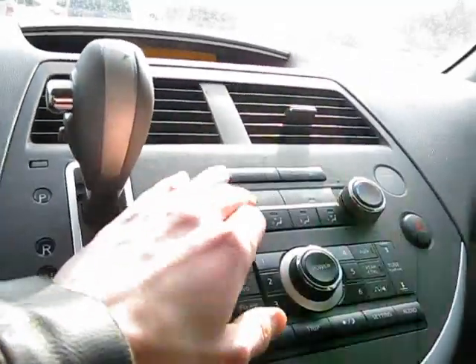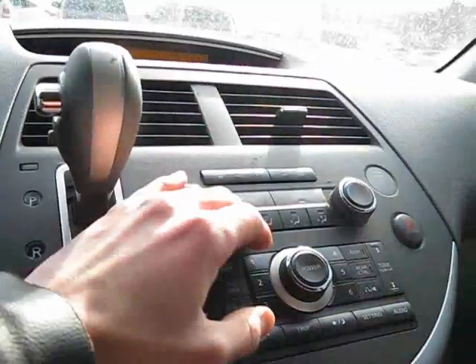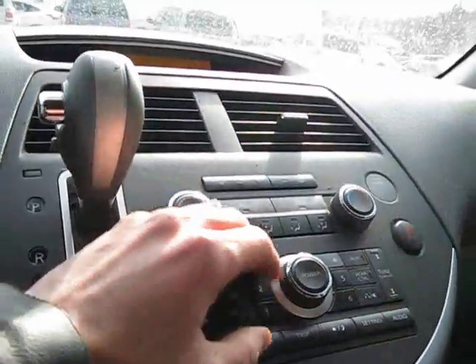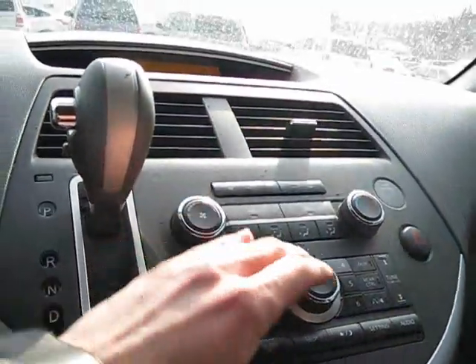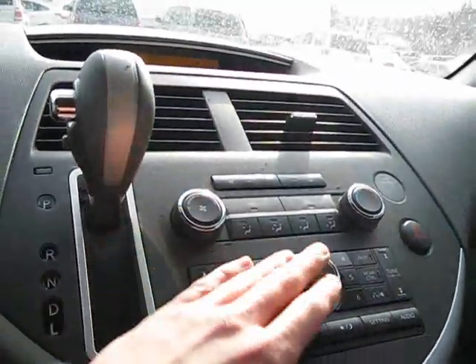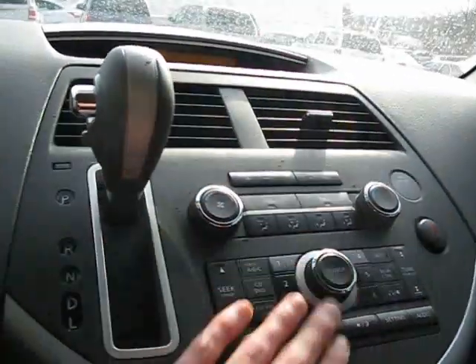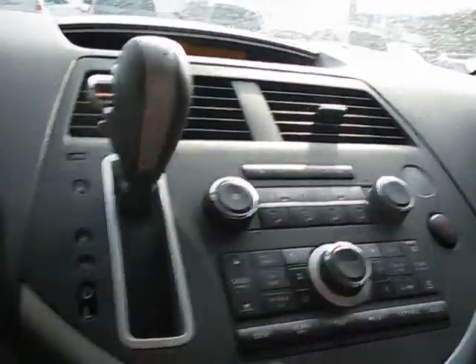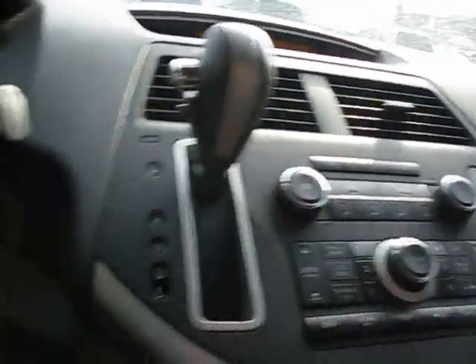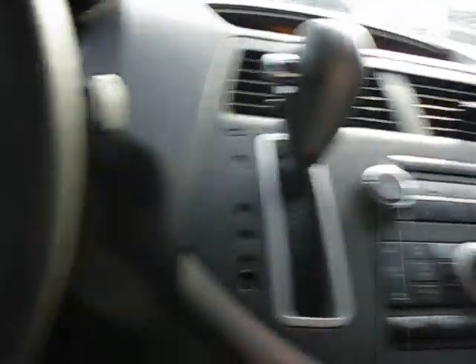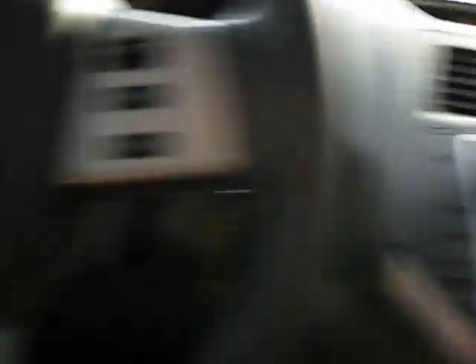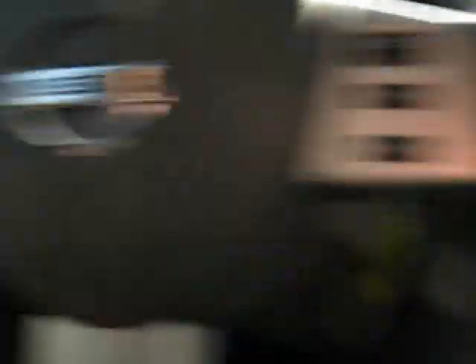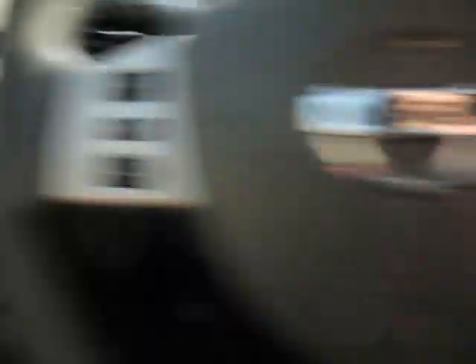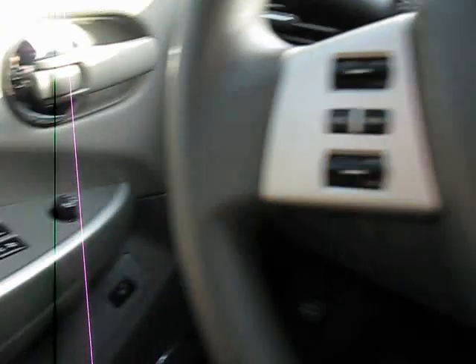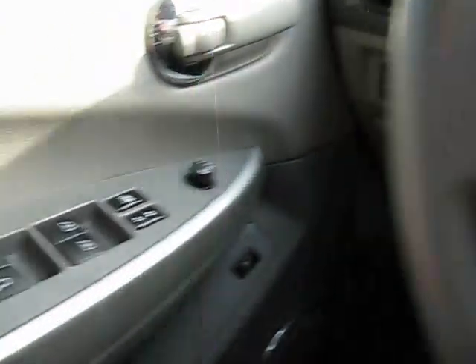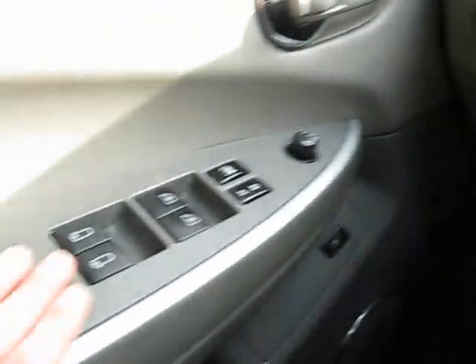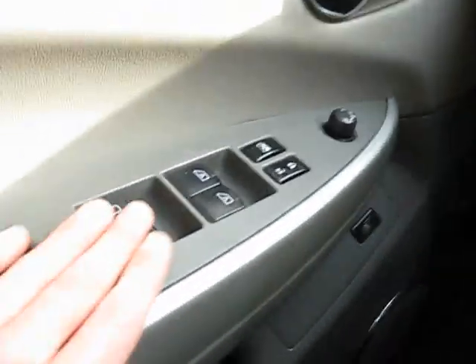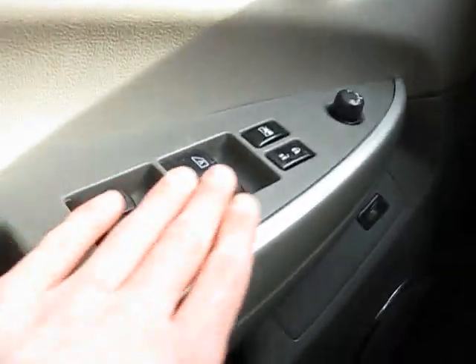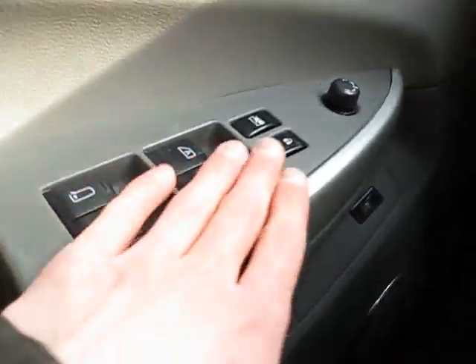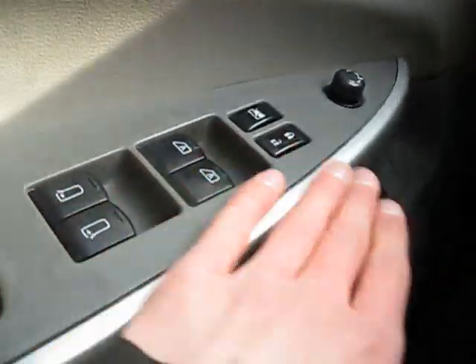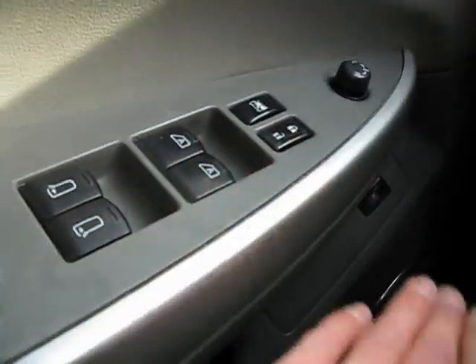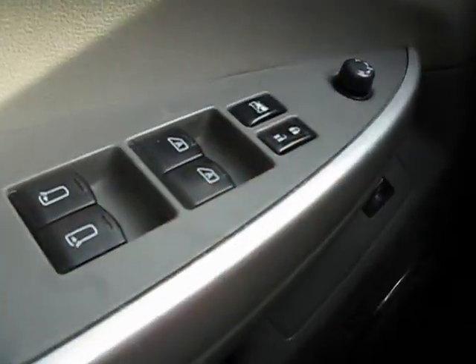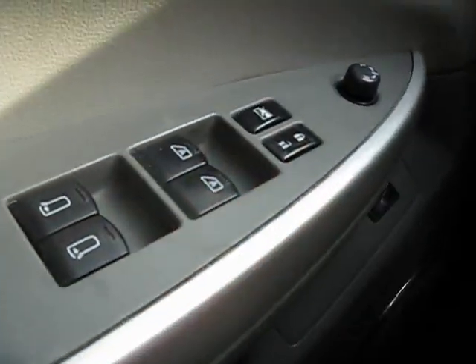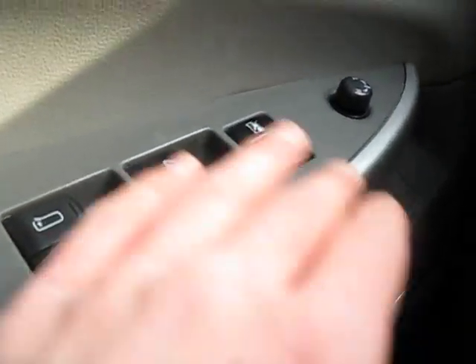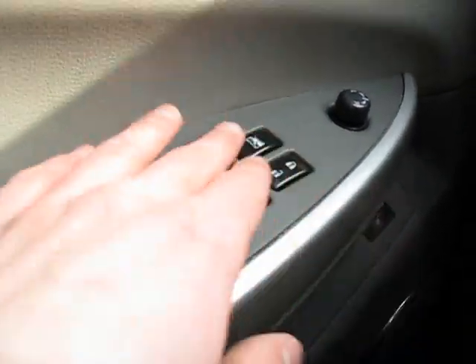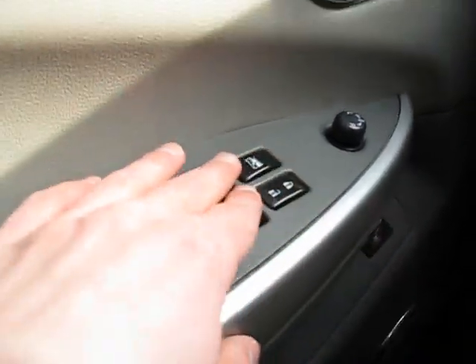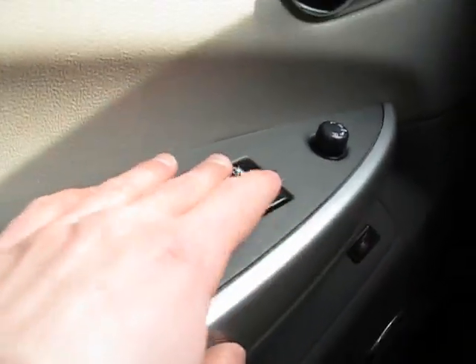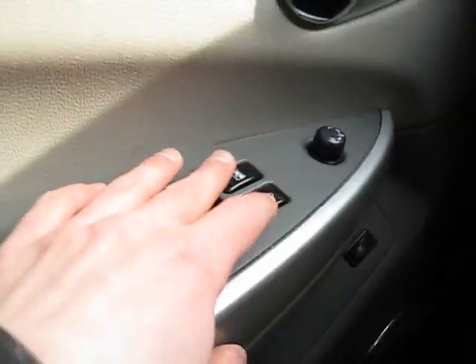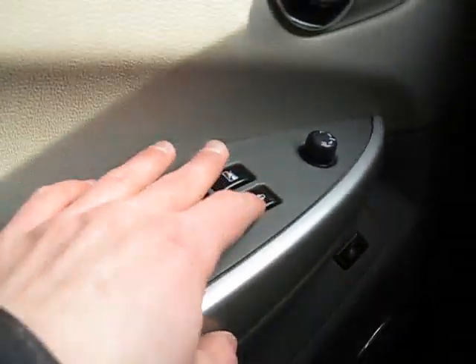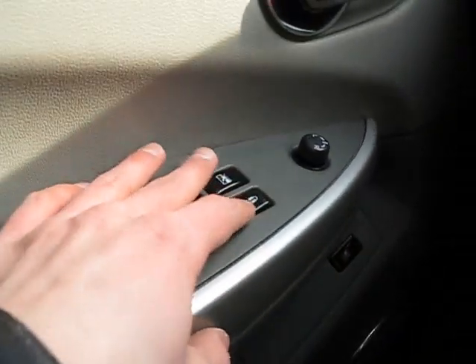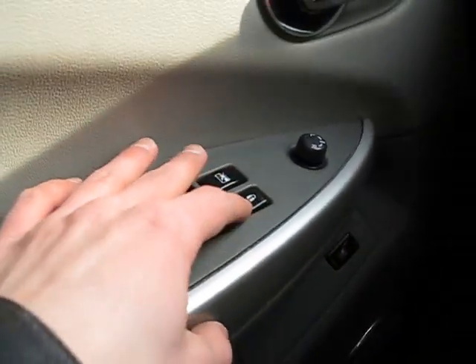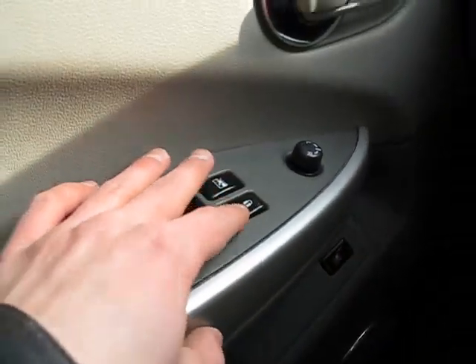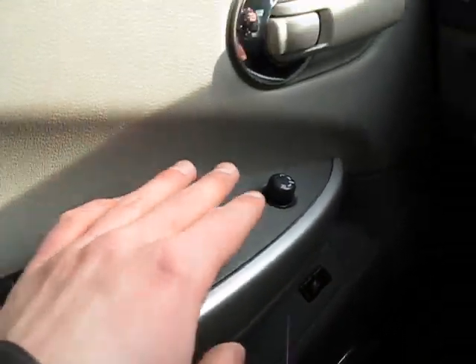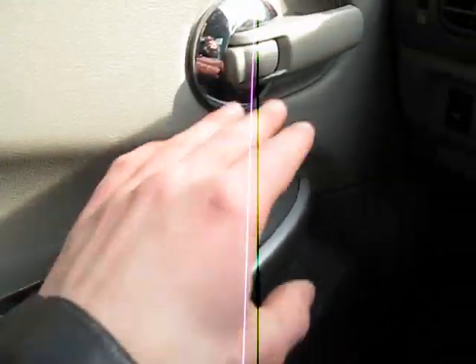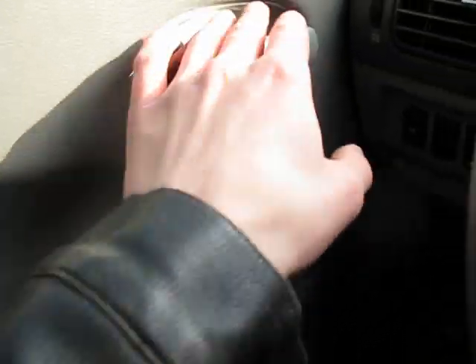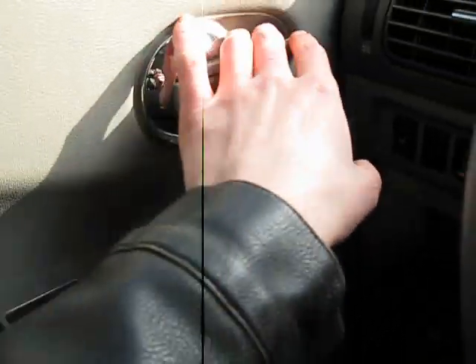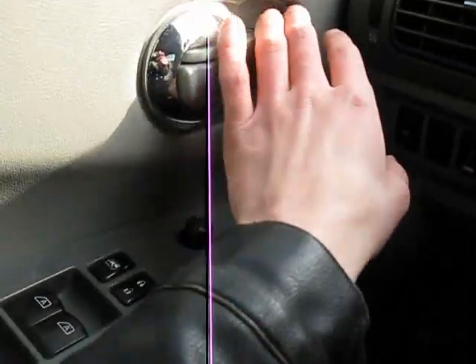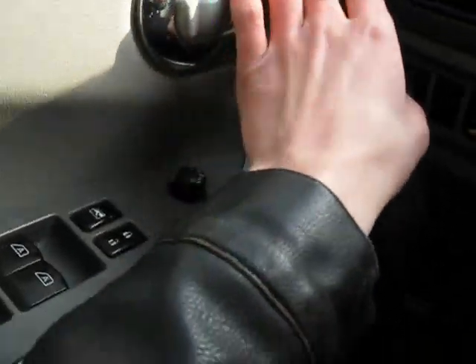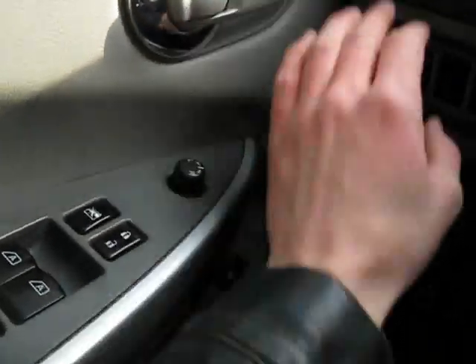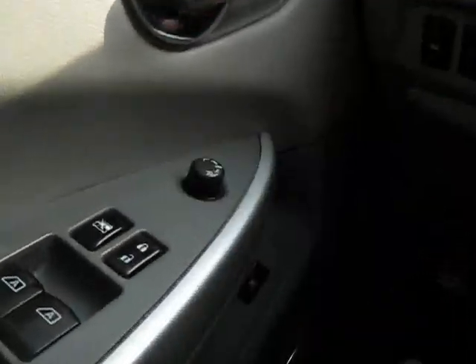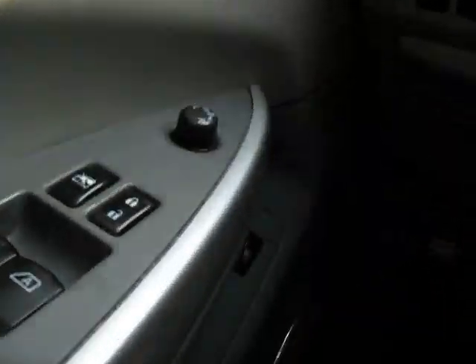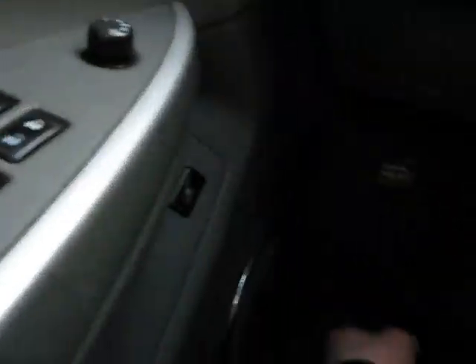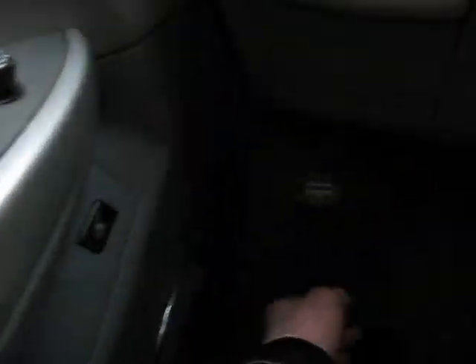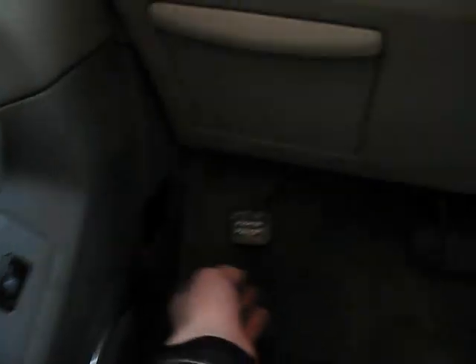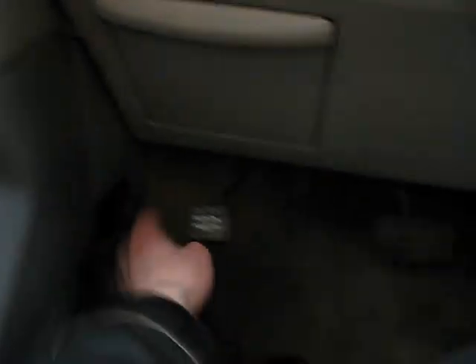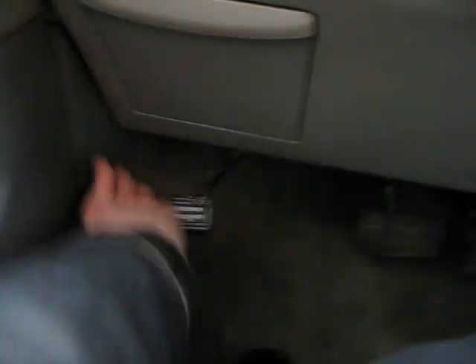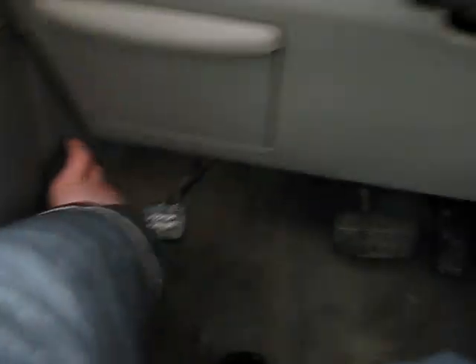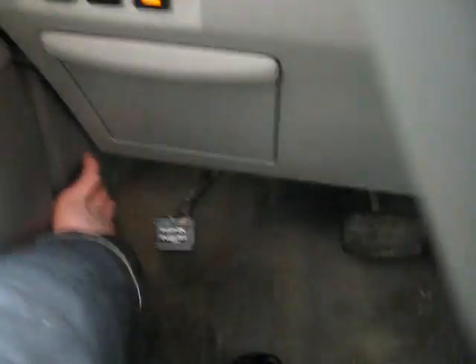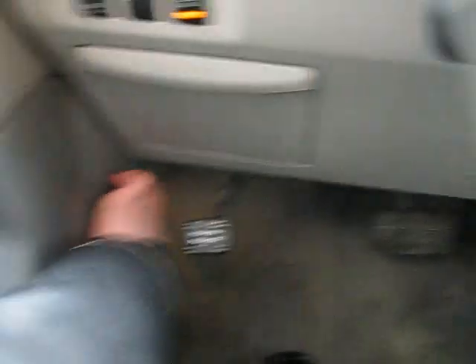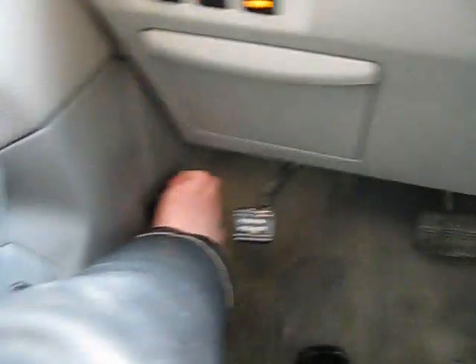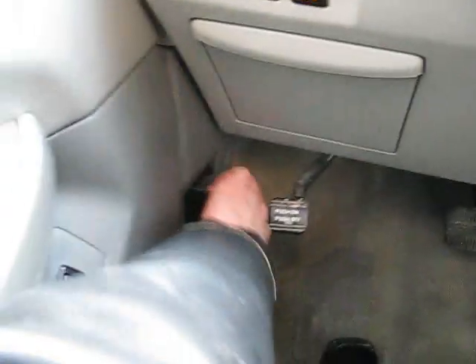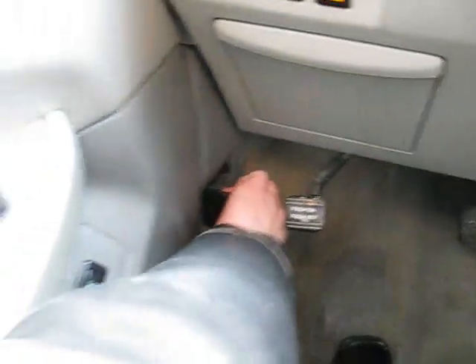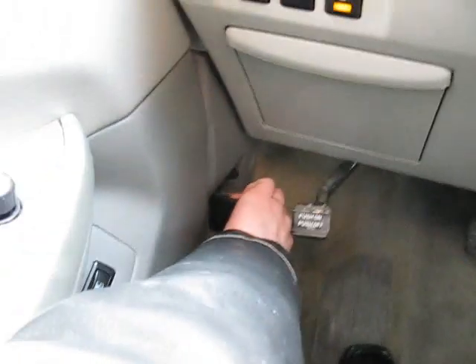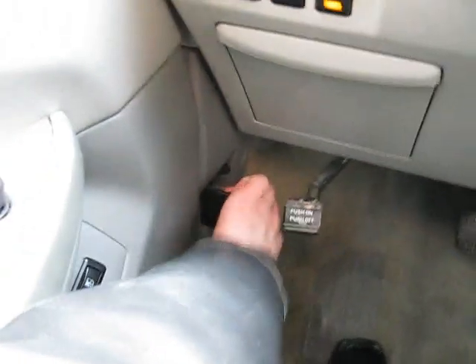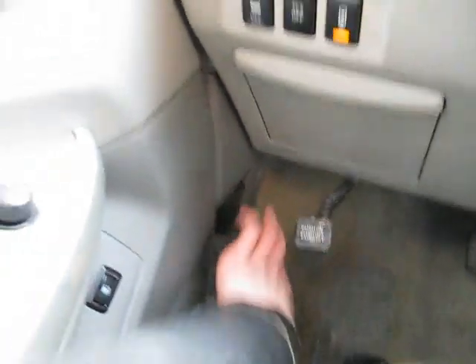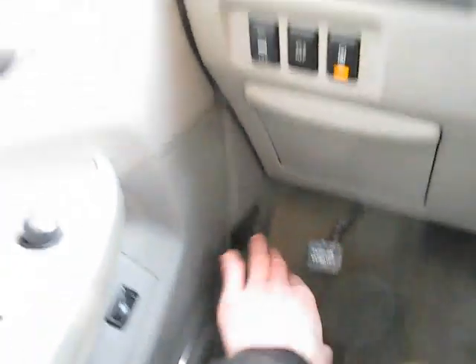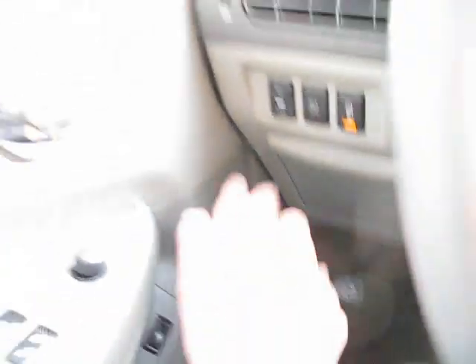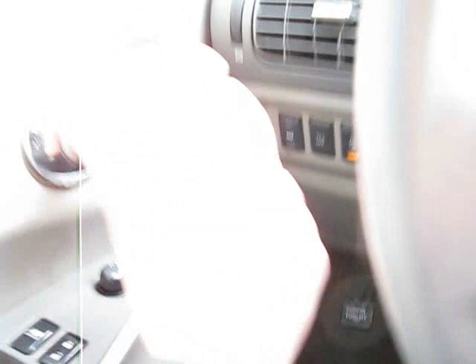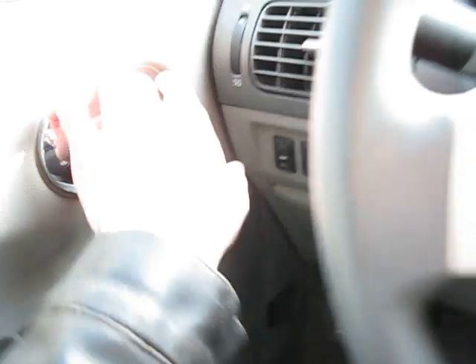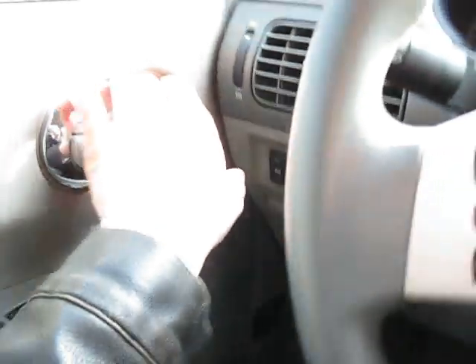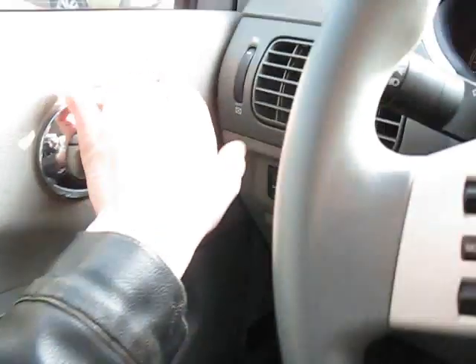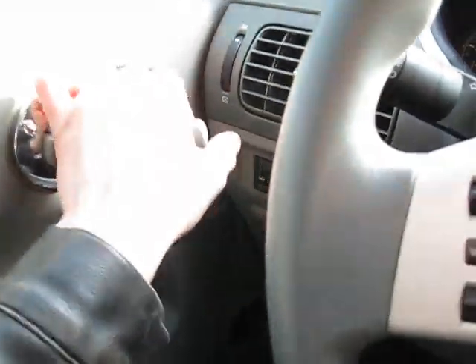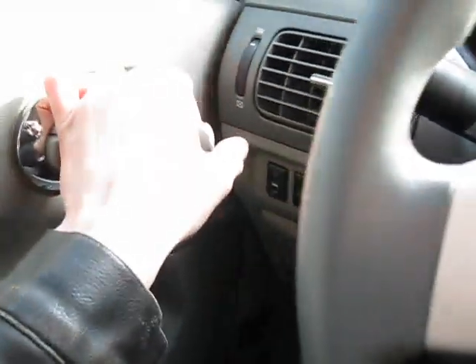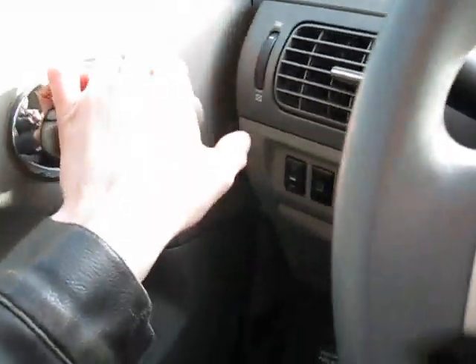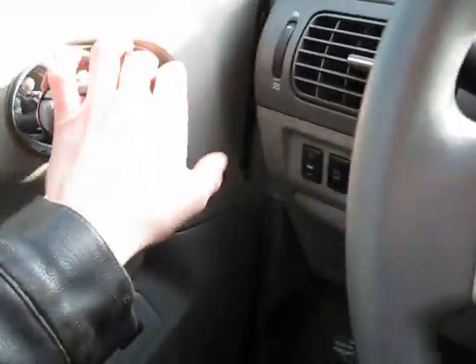Climate controls, audio controls, power windows, locks and mirrors. Pop the hood — we'll take a look under there in a minute.